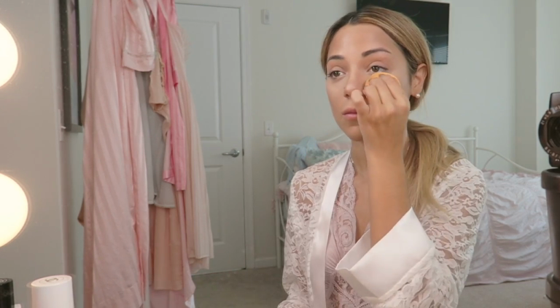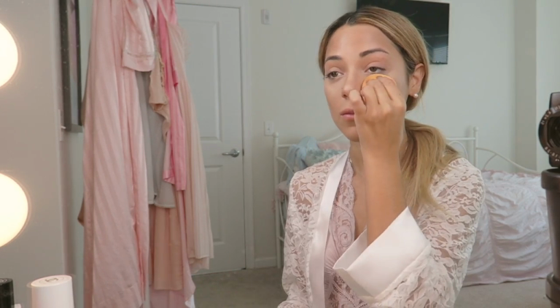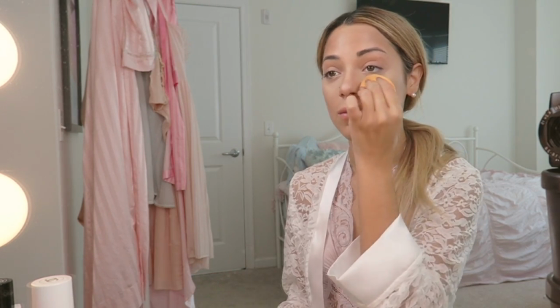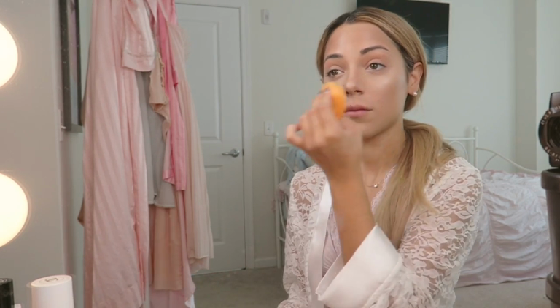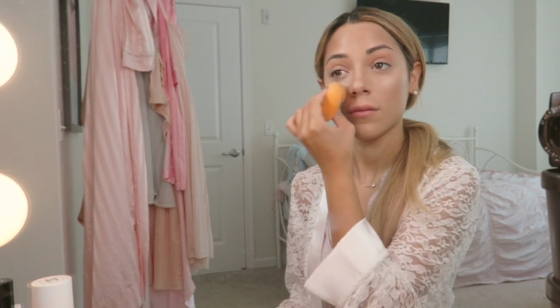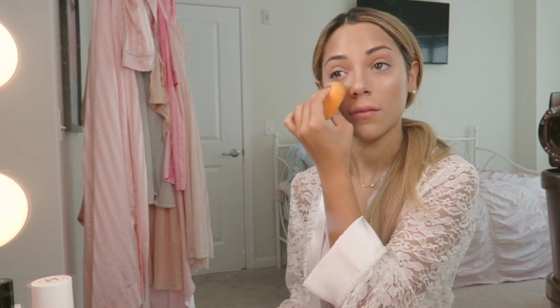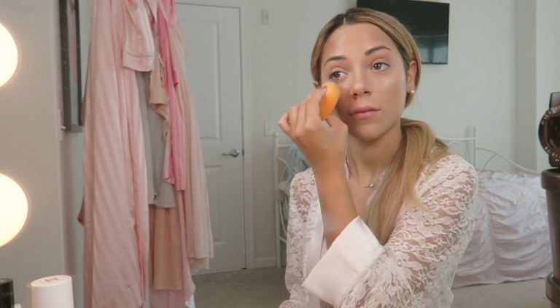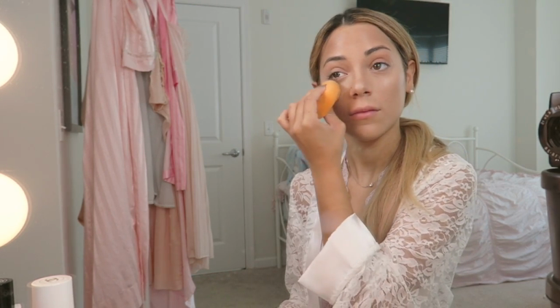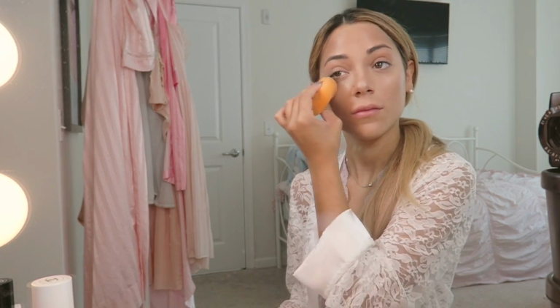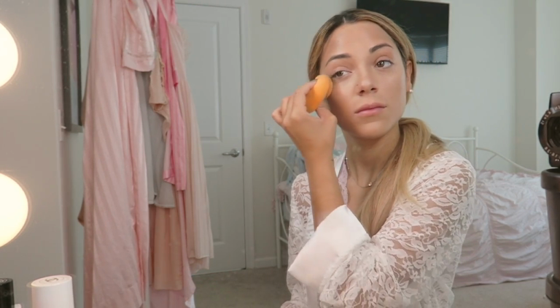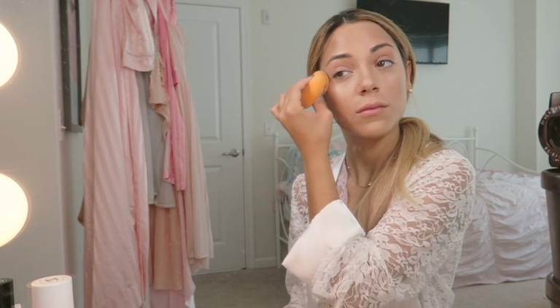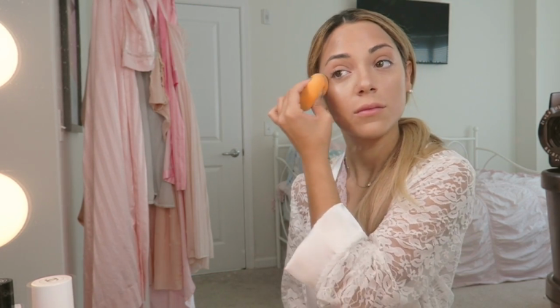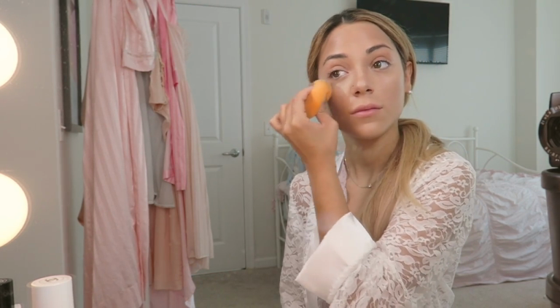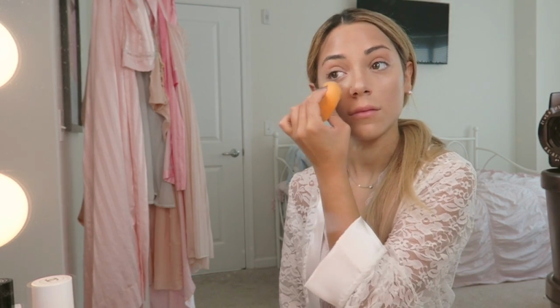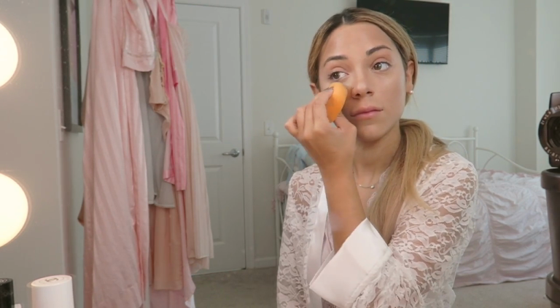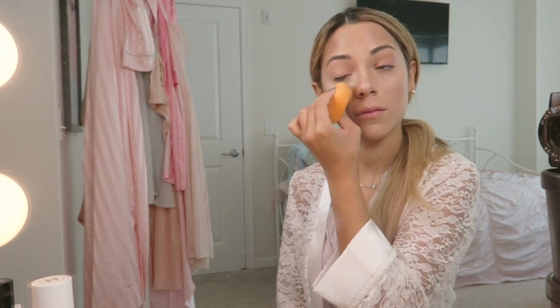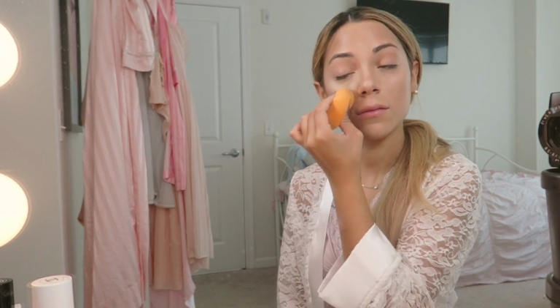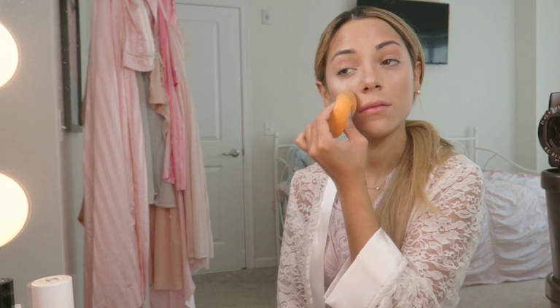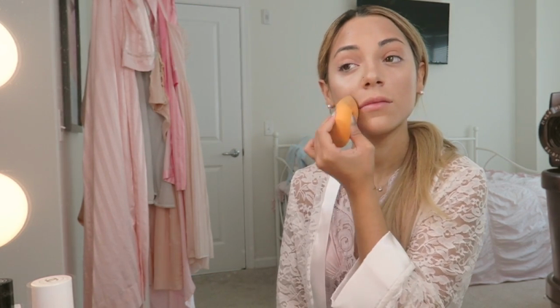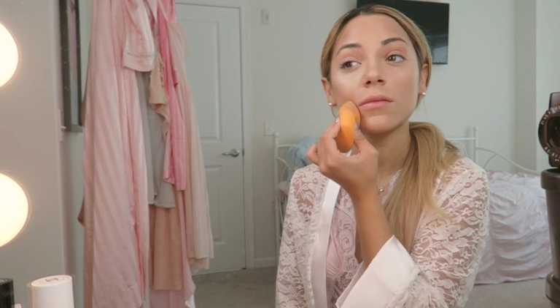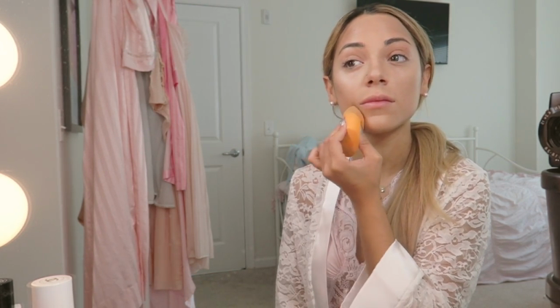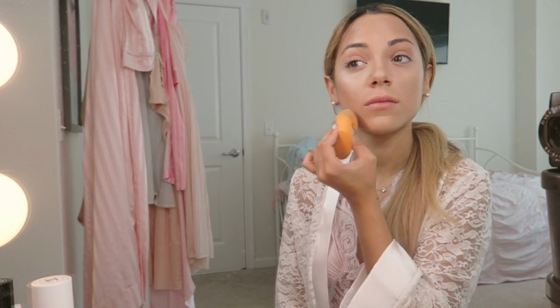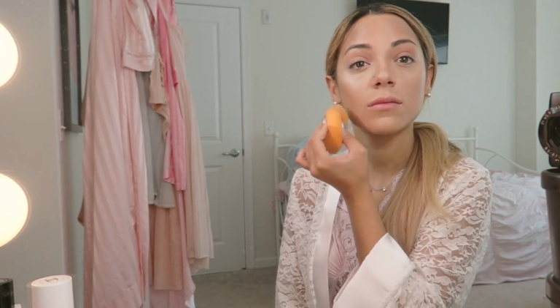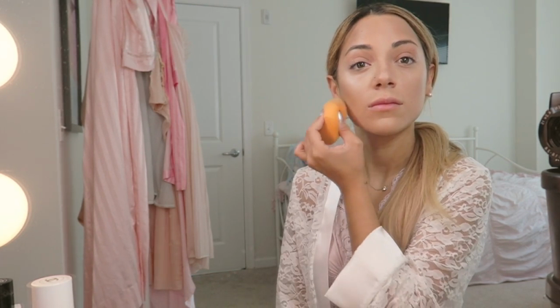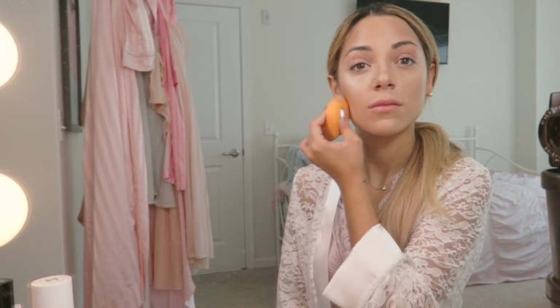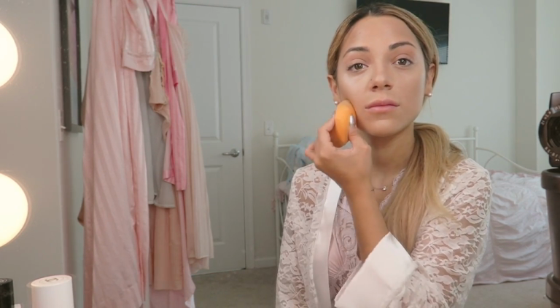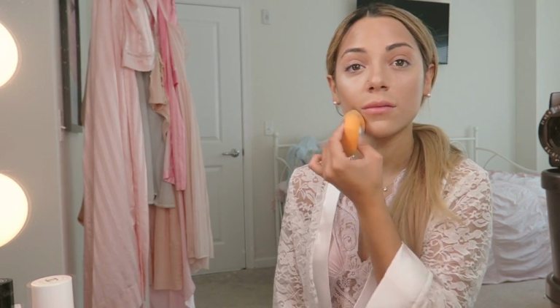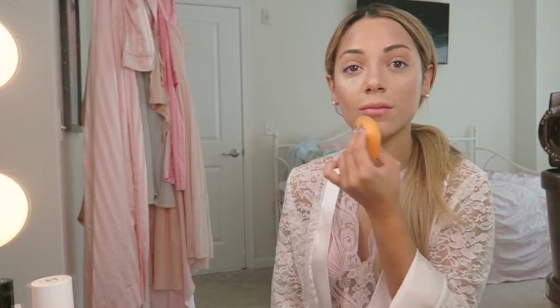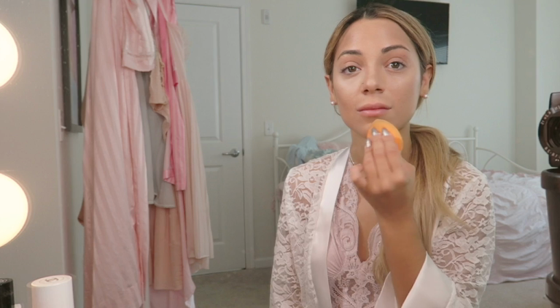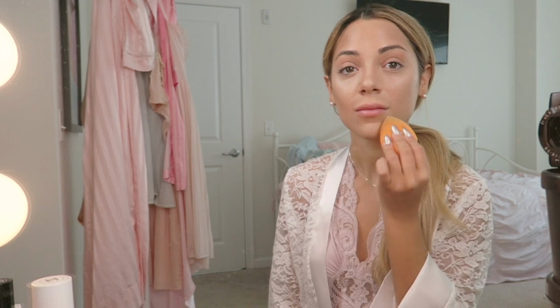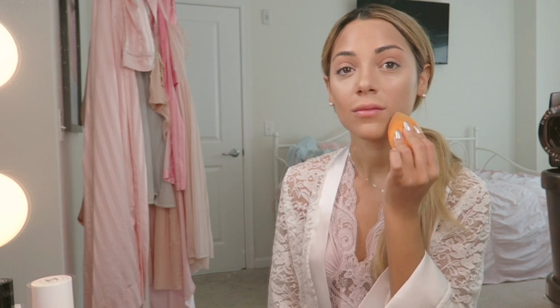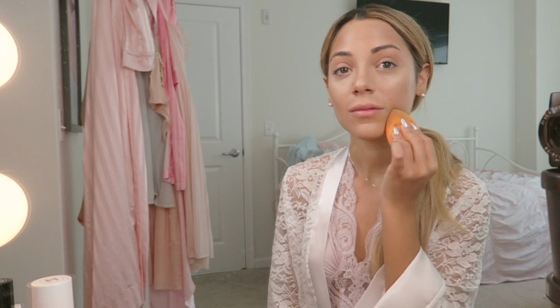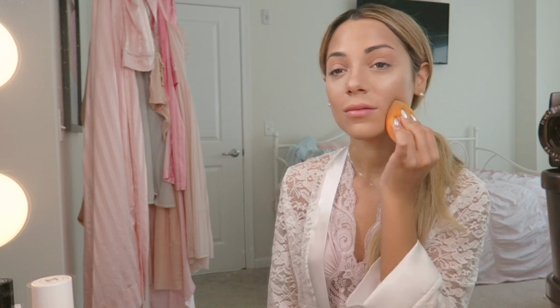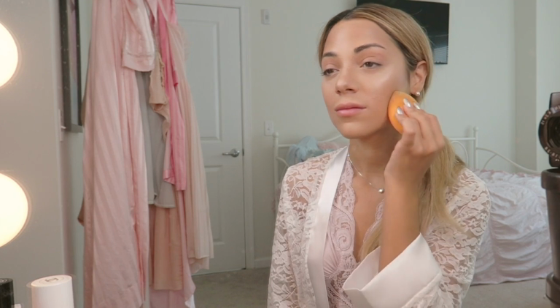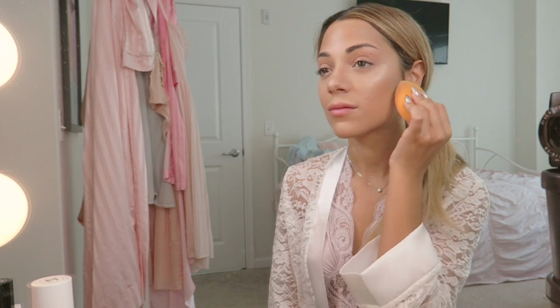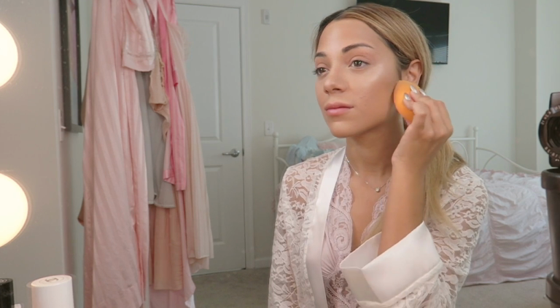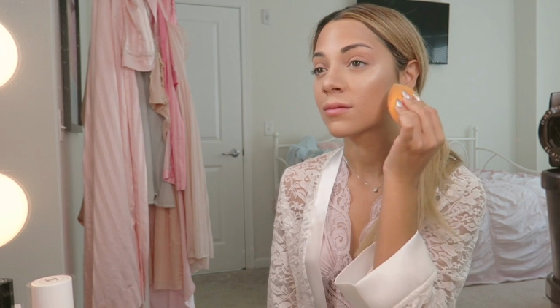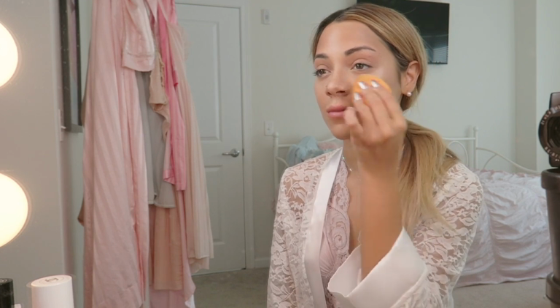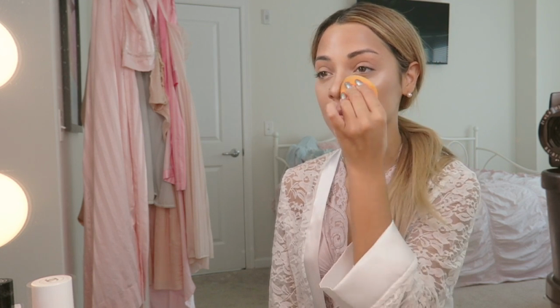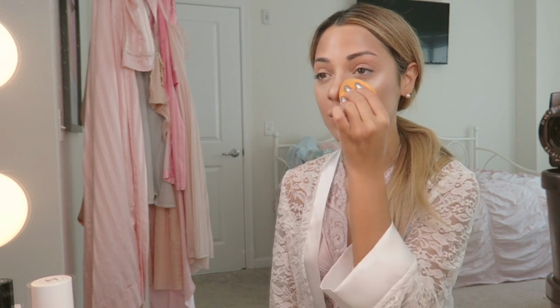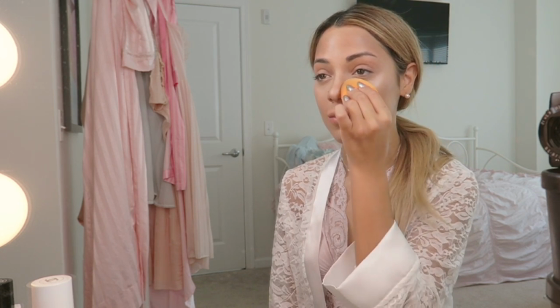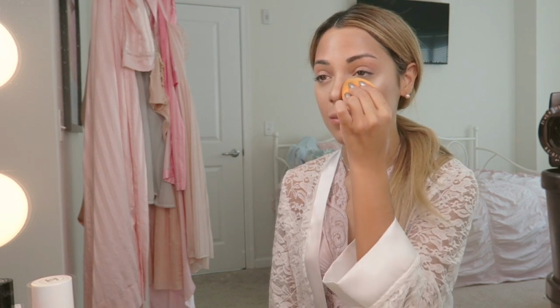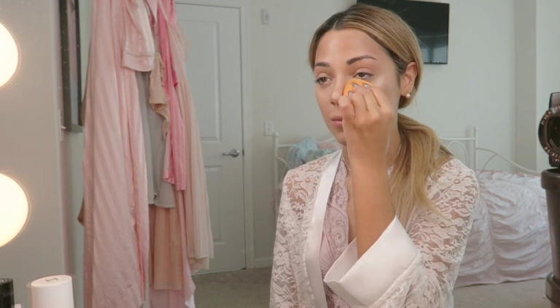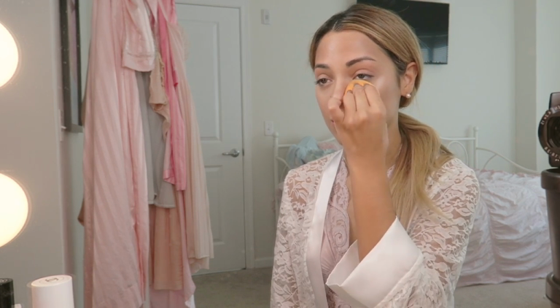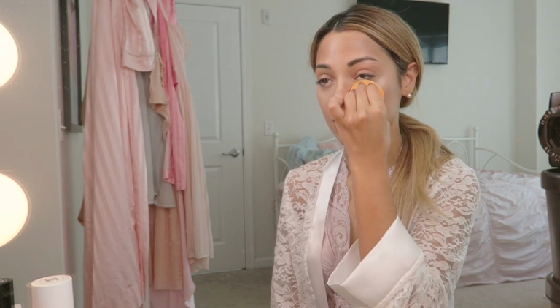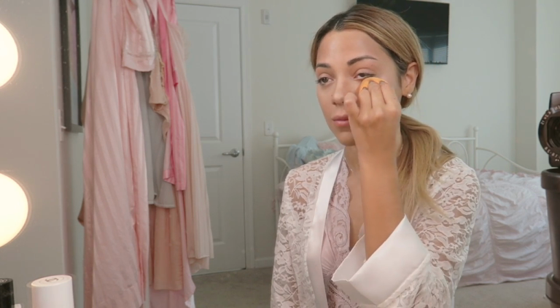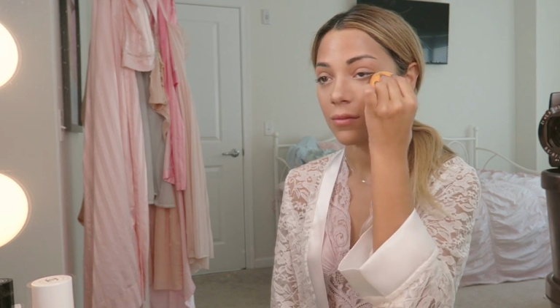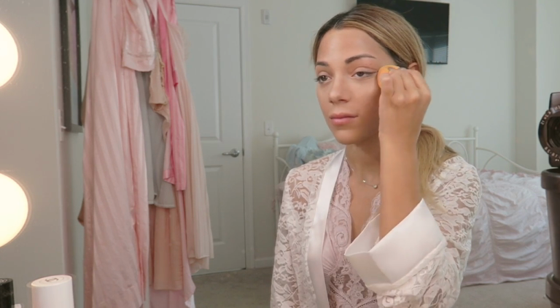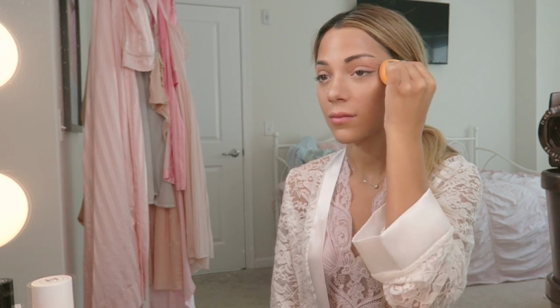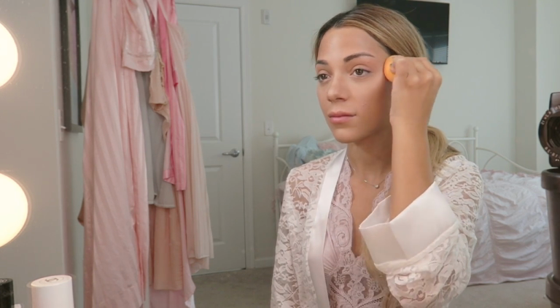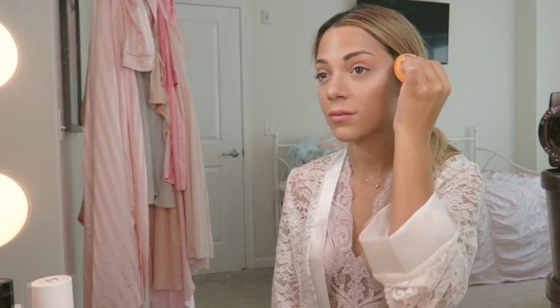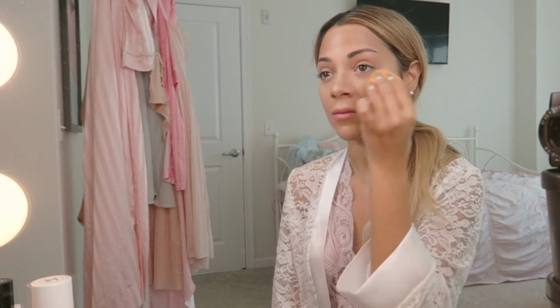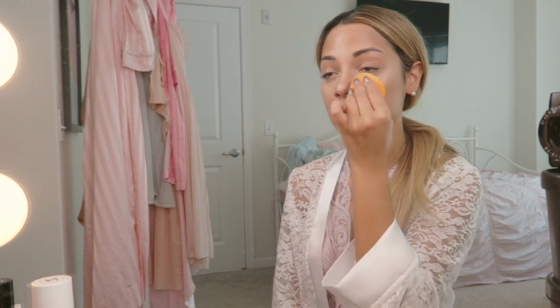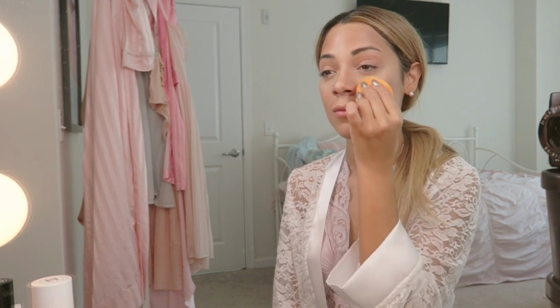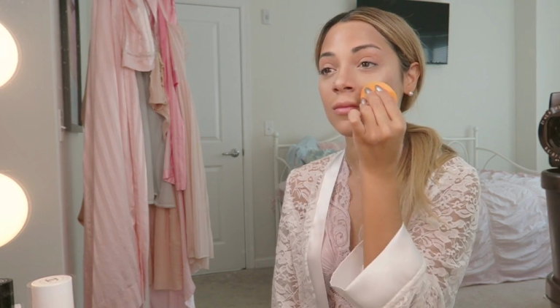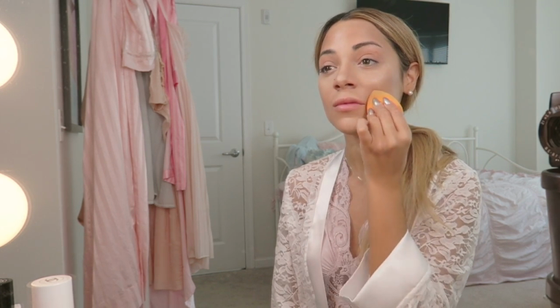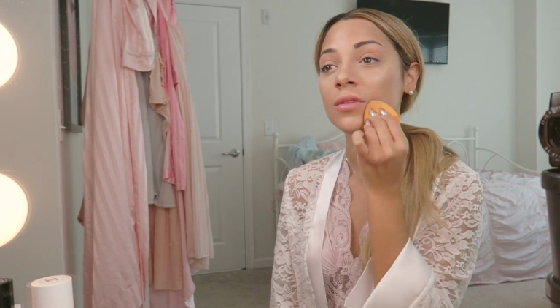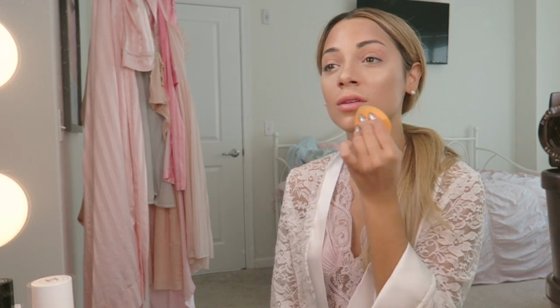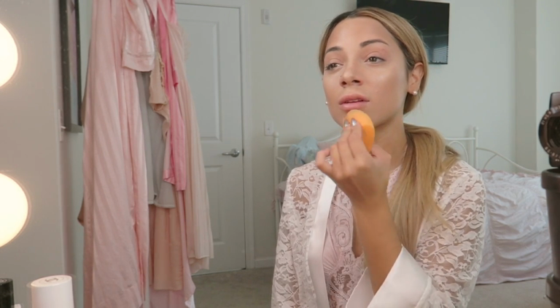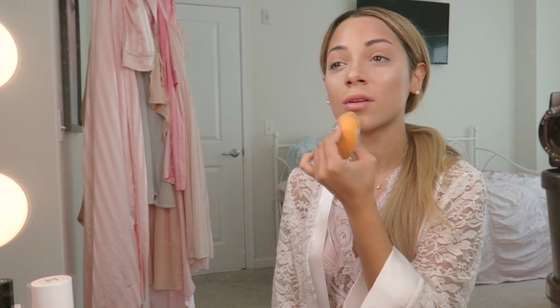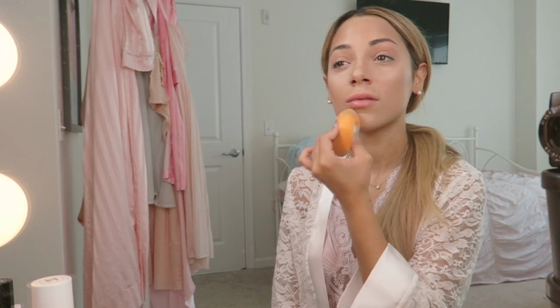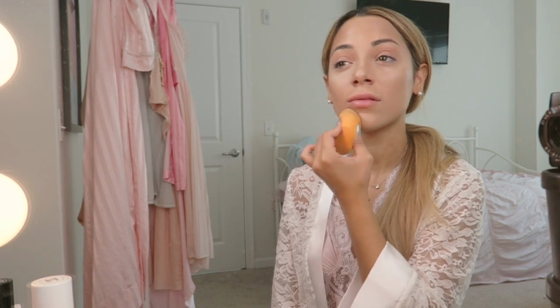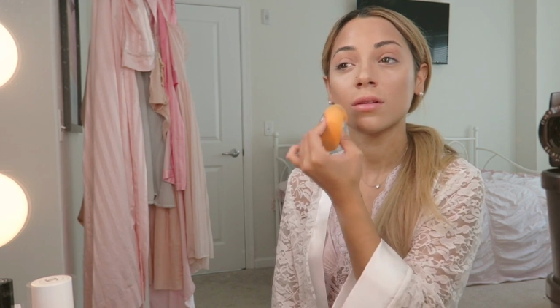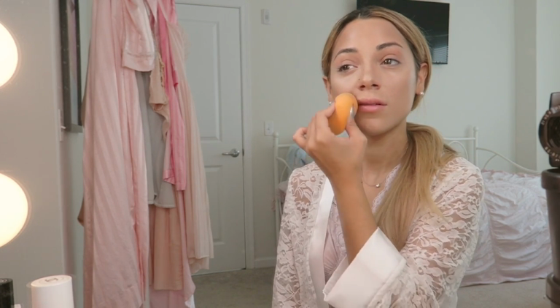Now I'm just going to go in and blend everything together with a damp beauty blender to help give everything a dewy finish.